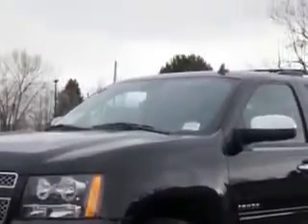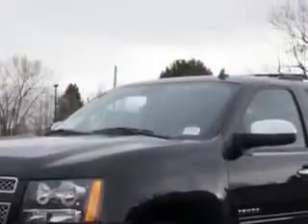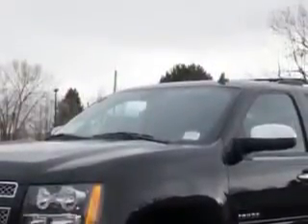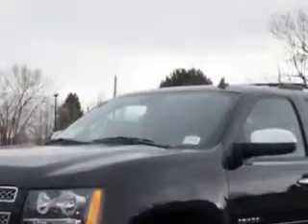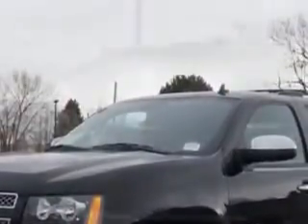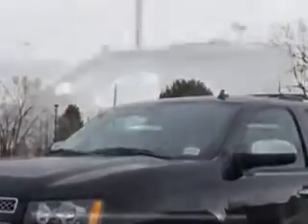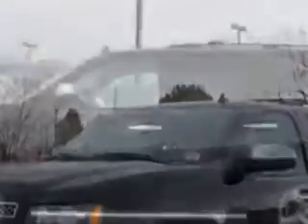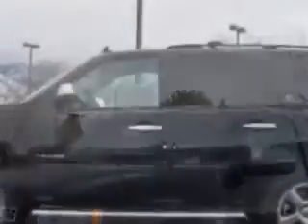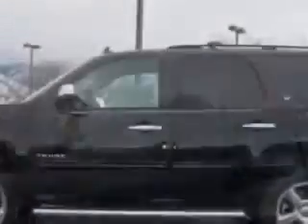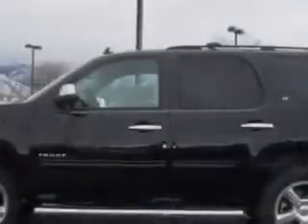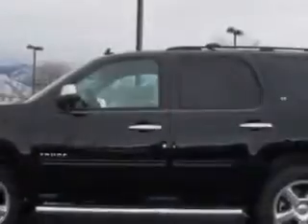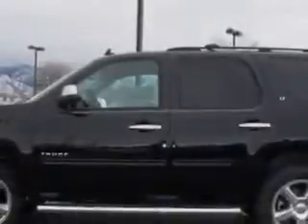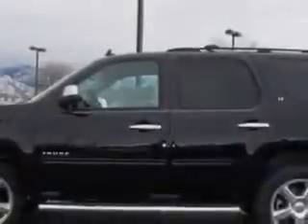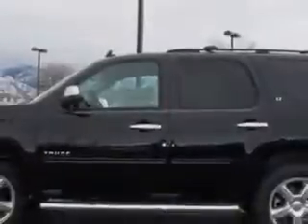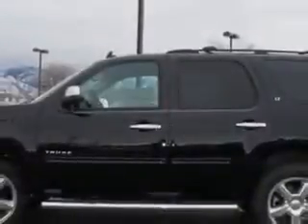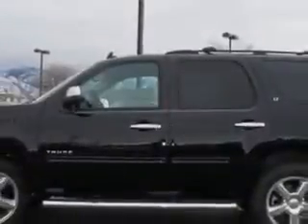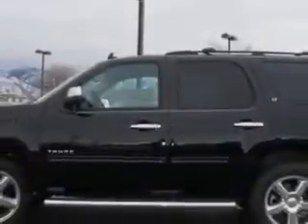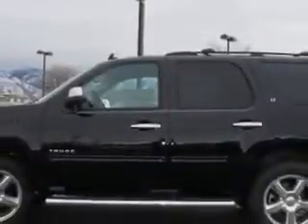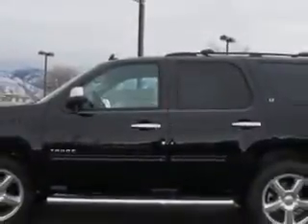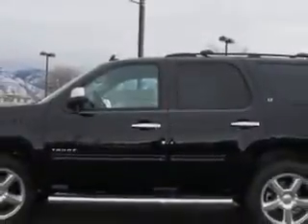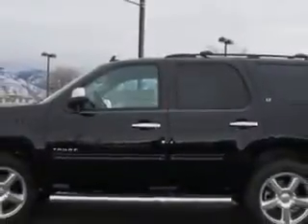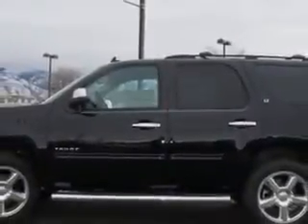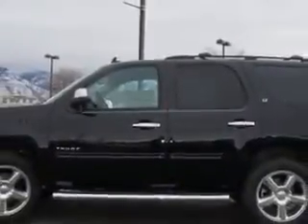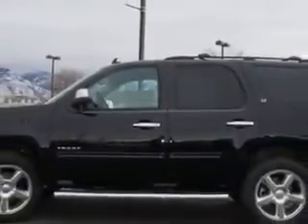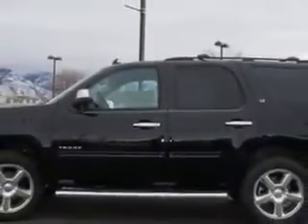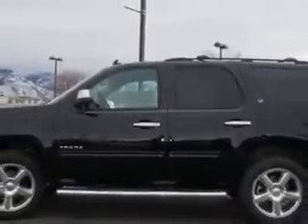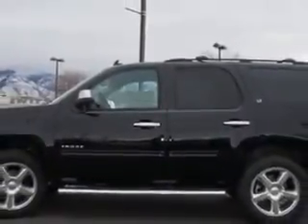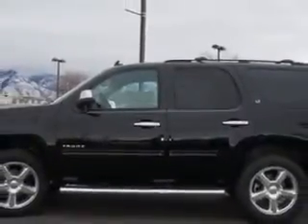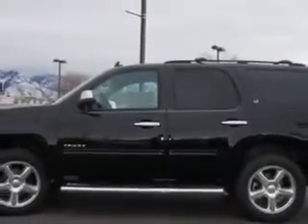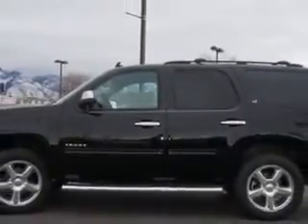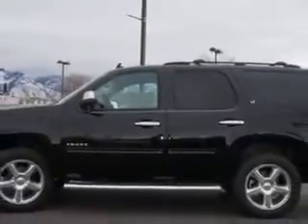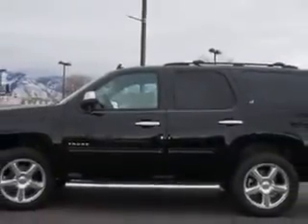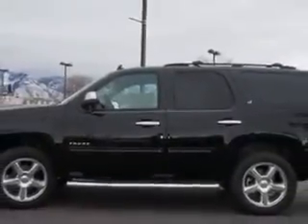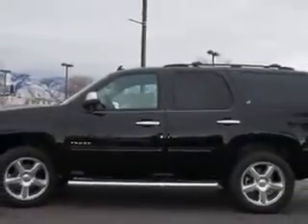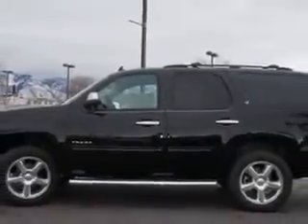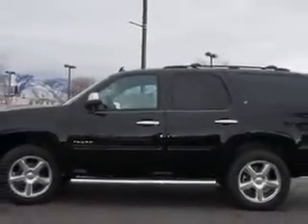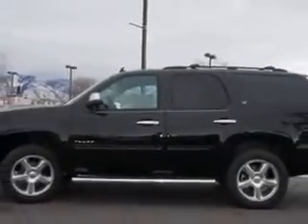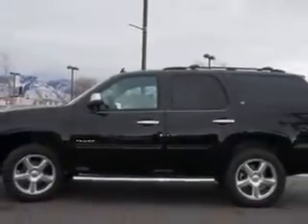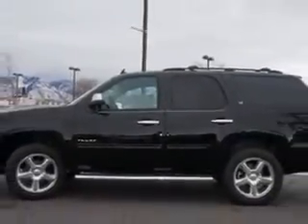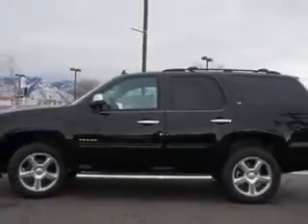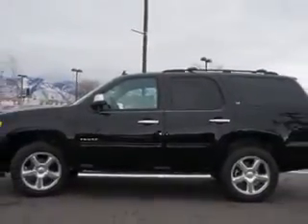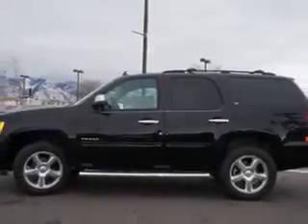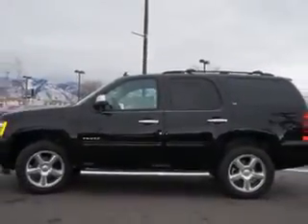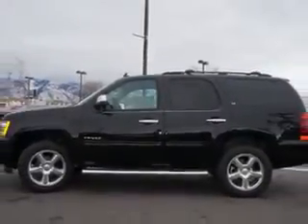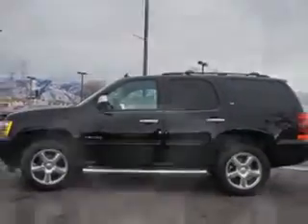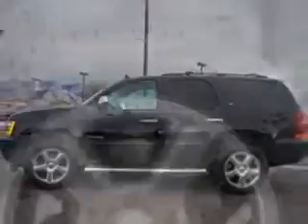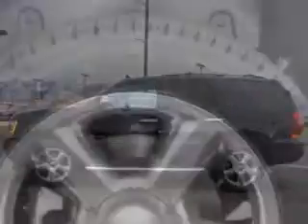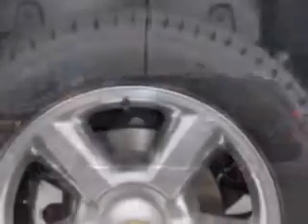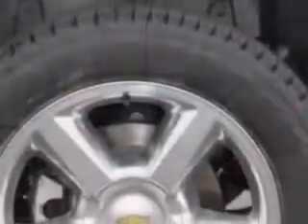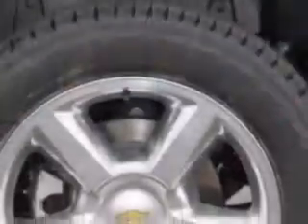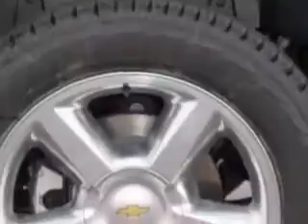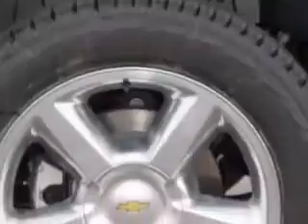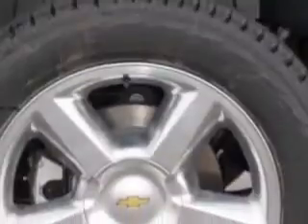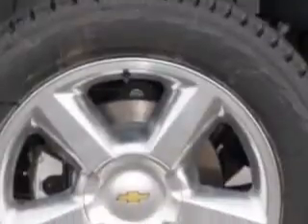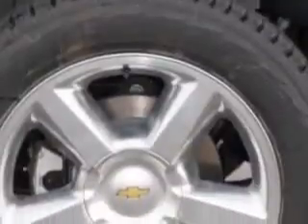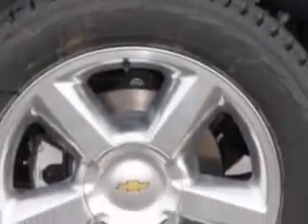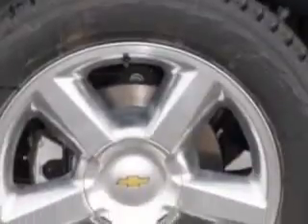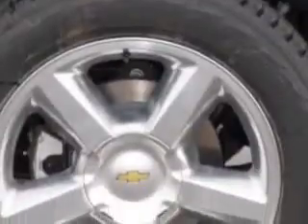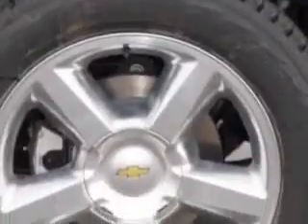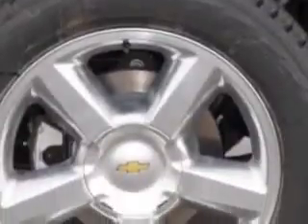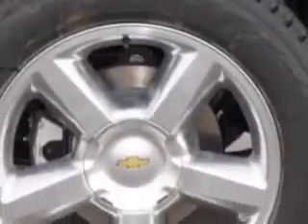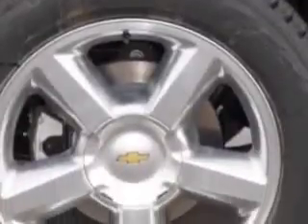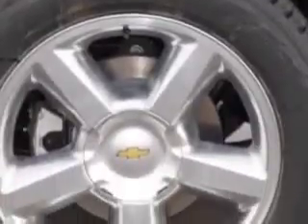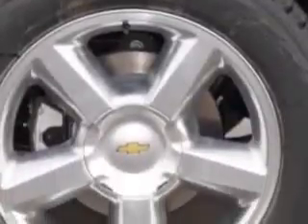Imagine driving this black 2014 Chevrolet Tahoe SUV 4x4 LT, equipped with an 8-cylinder engine and an automatic transmission.